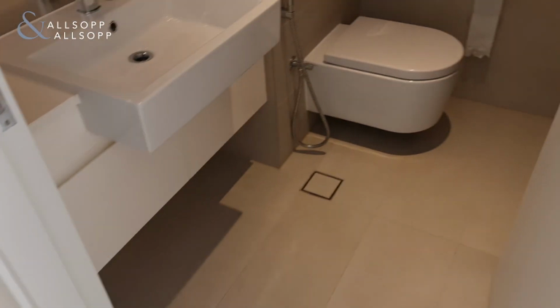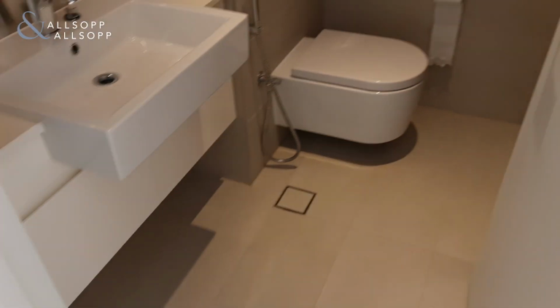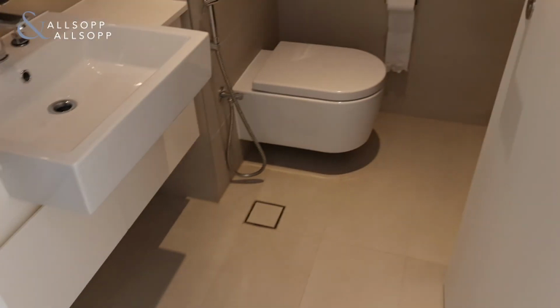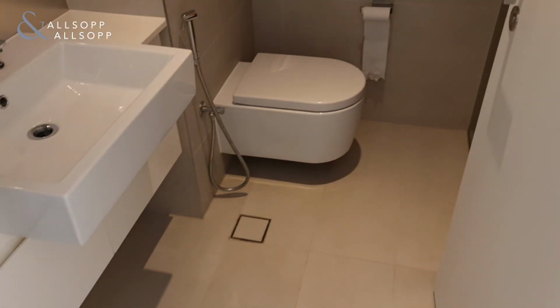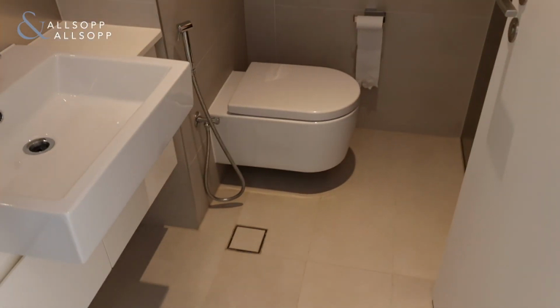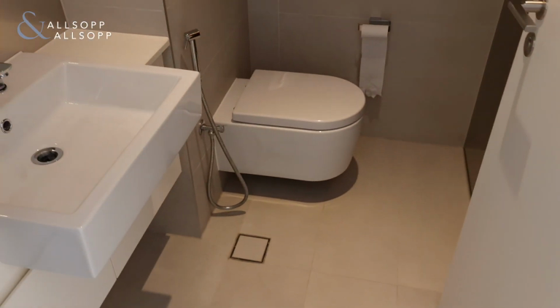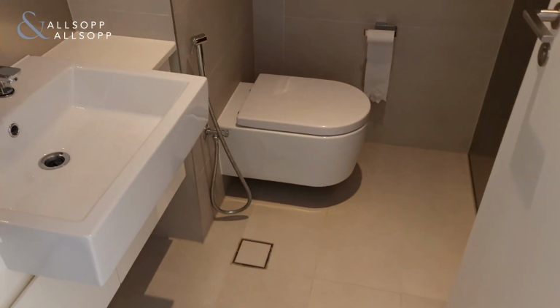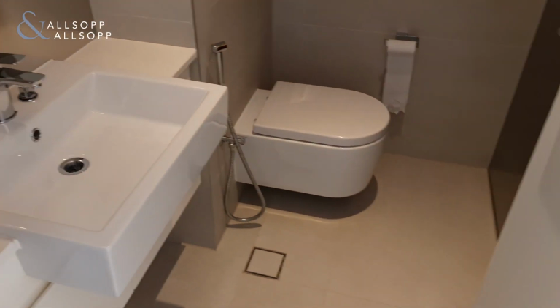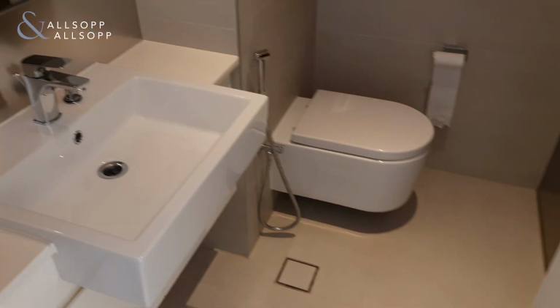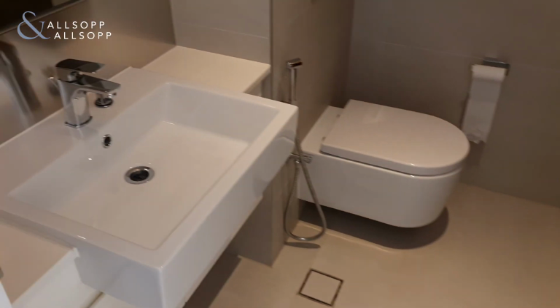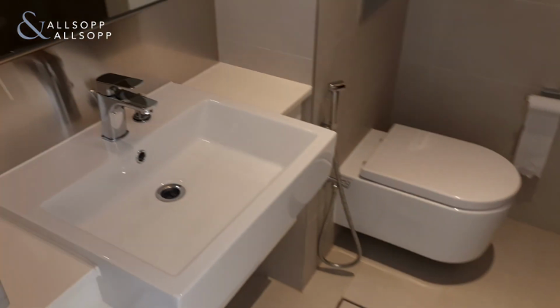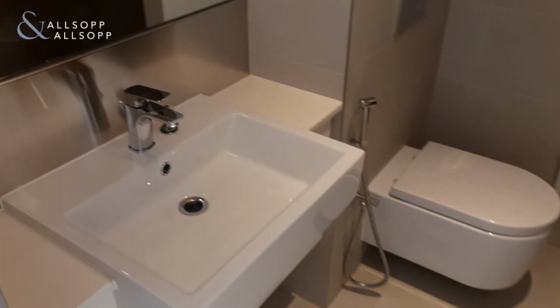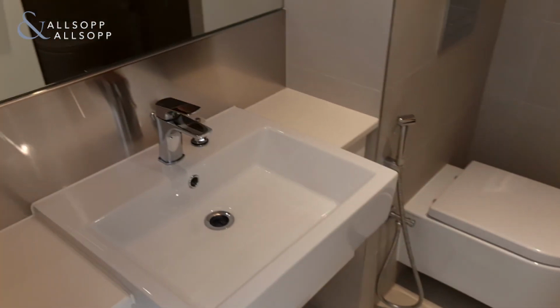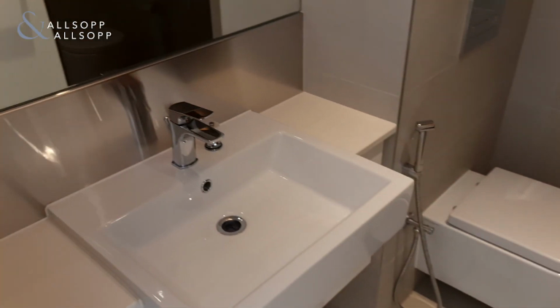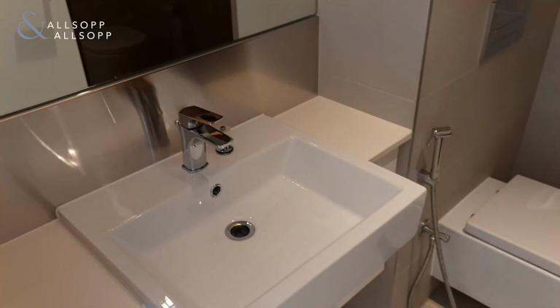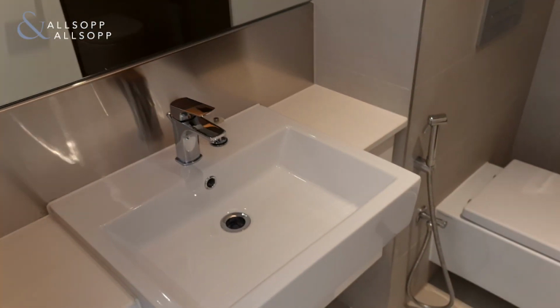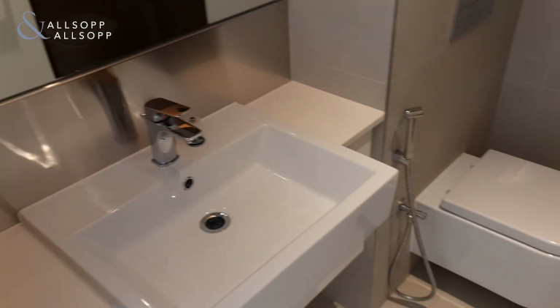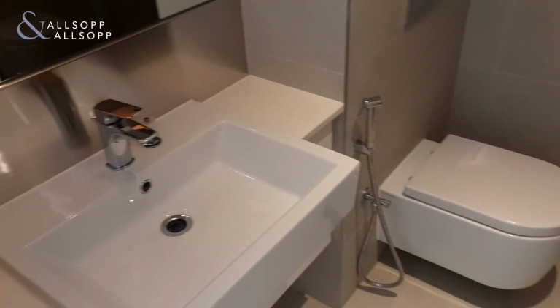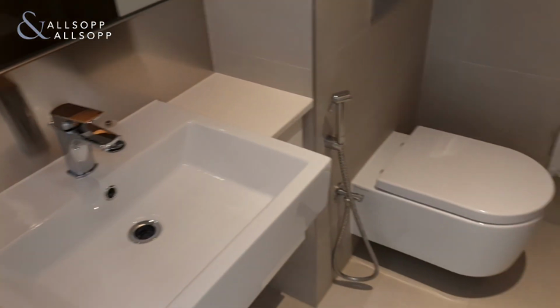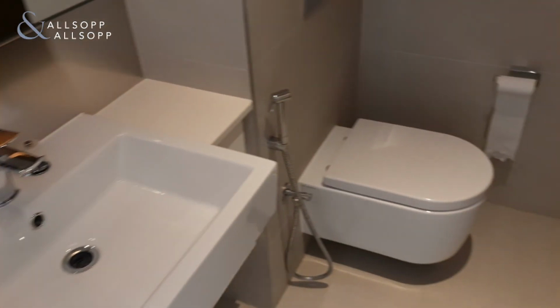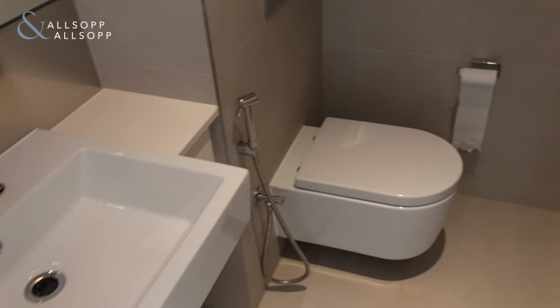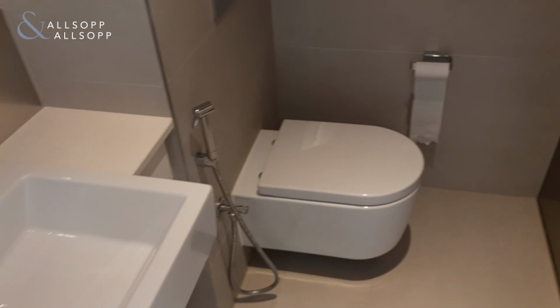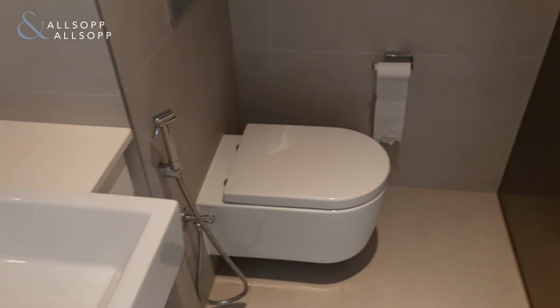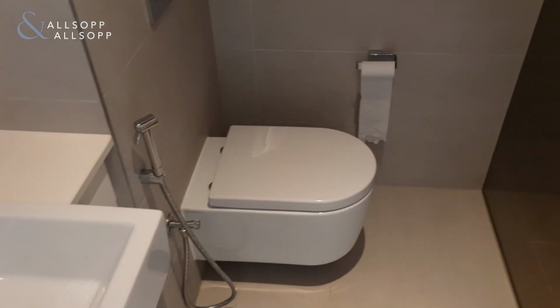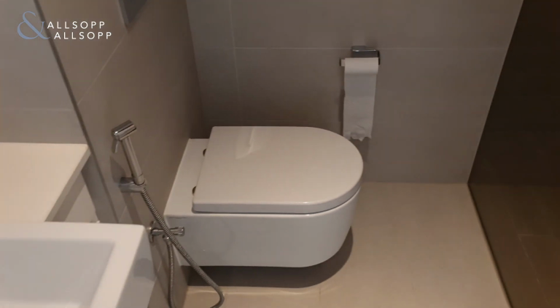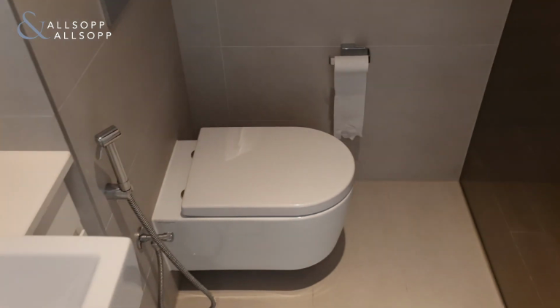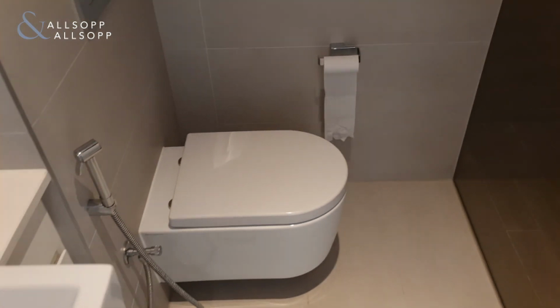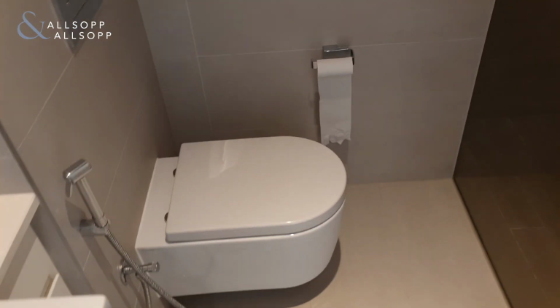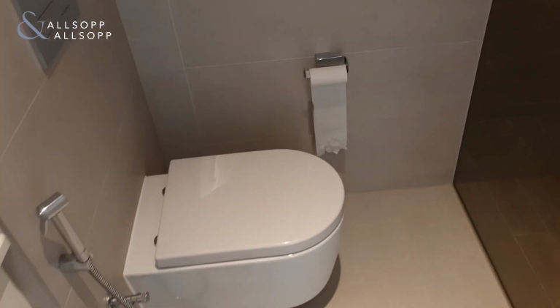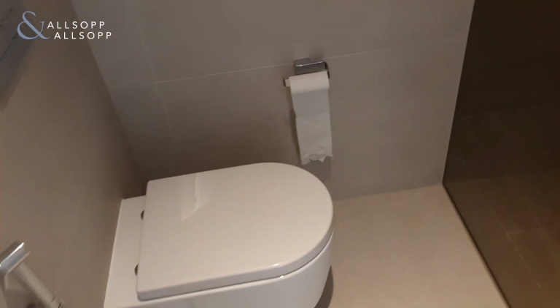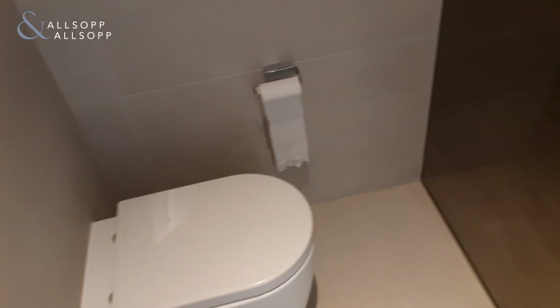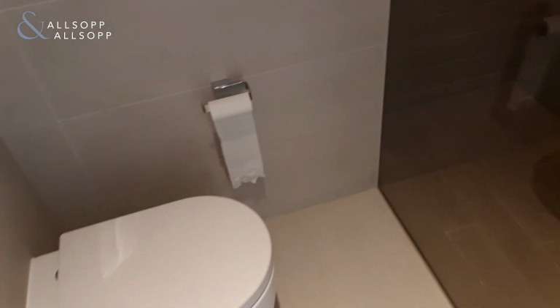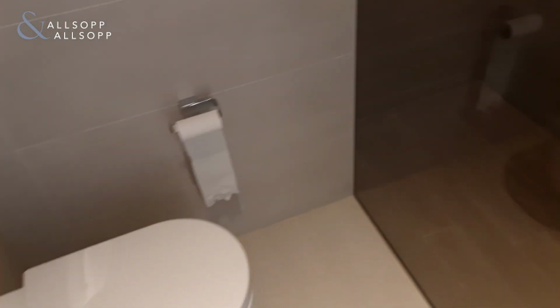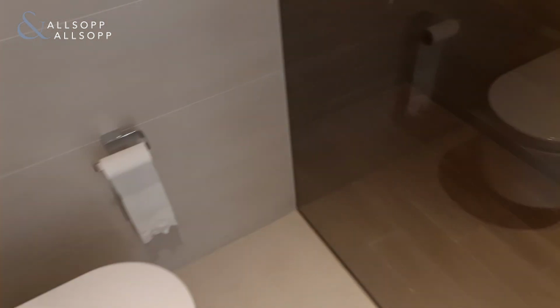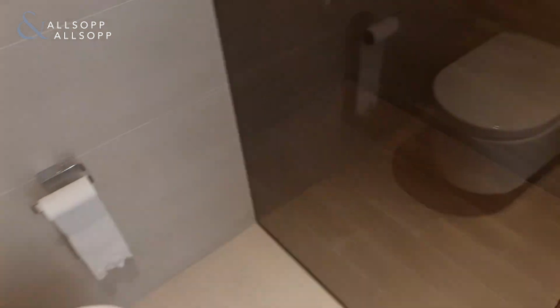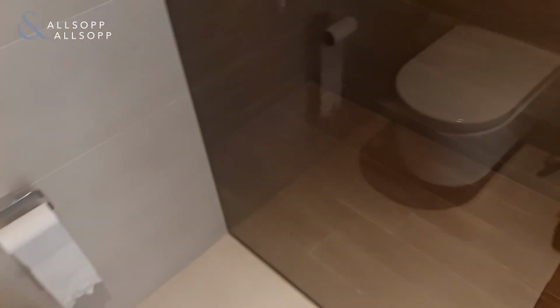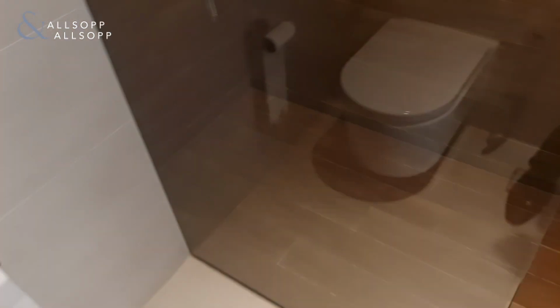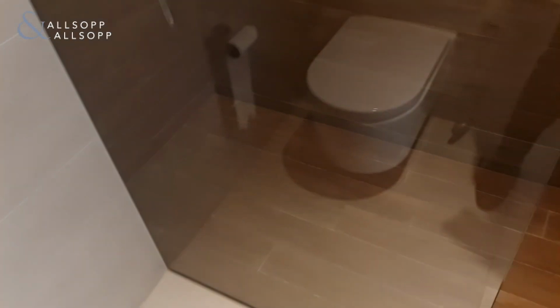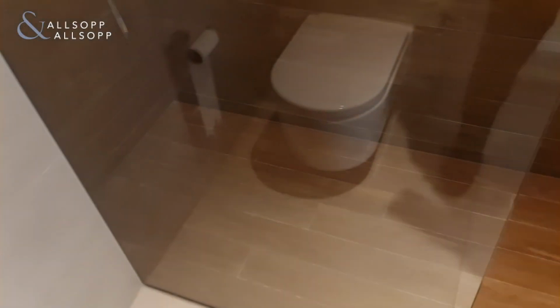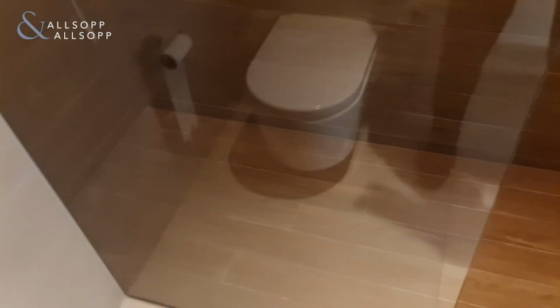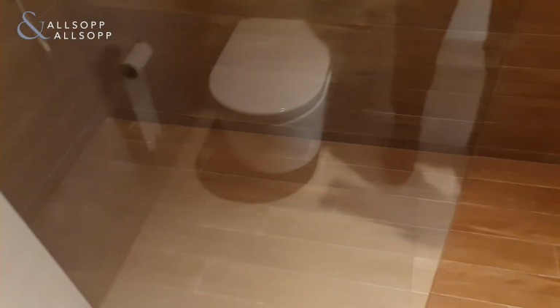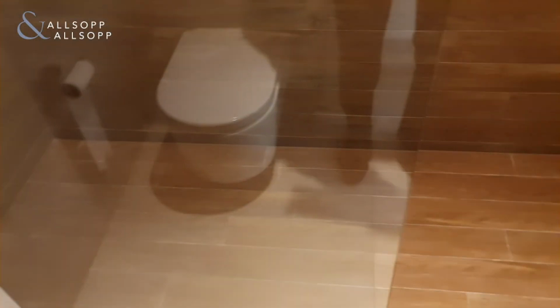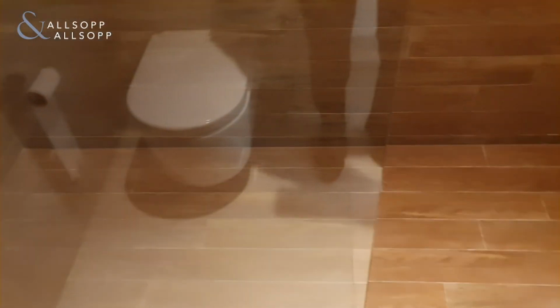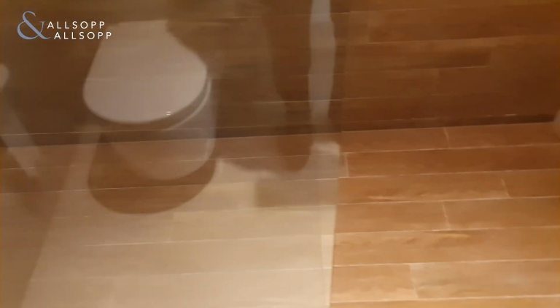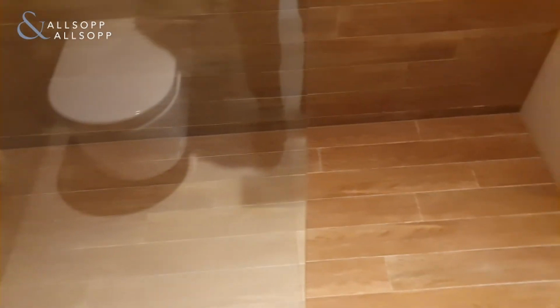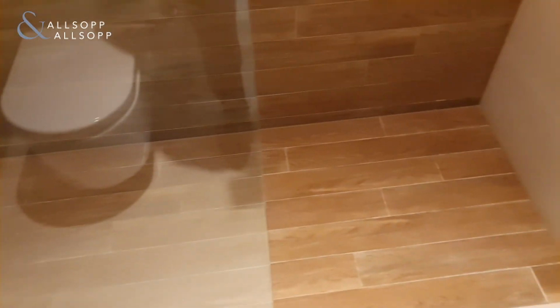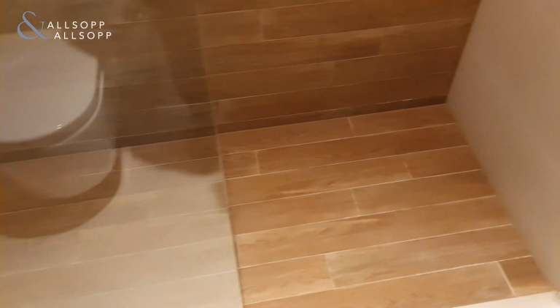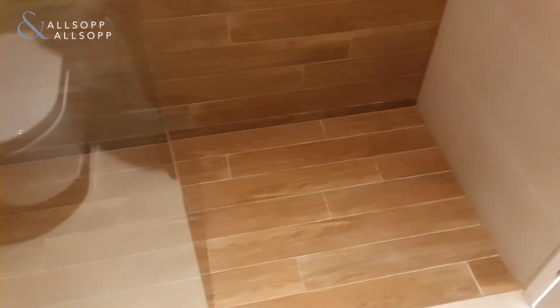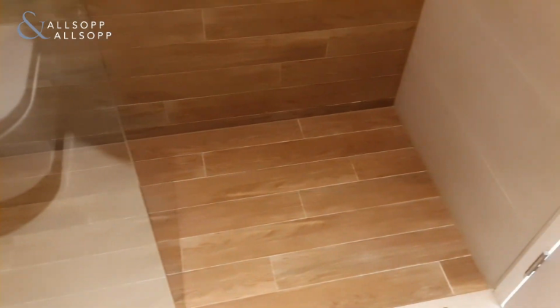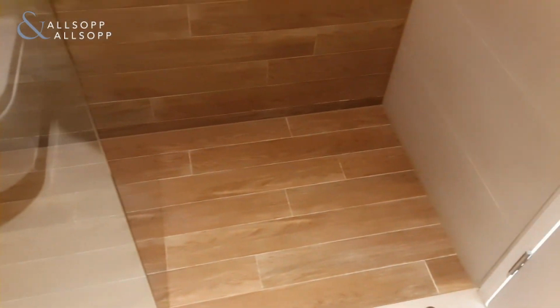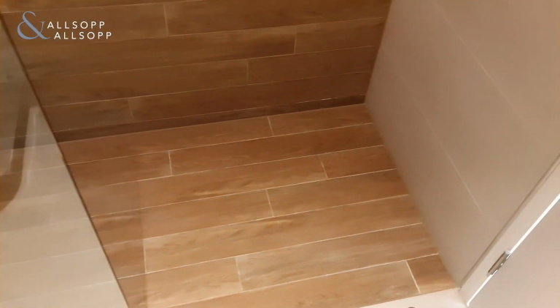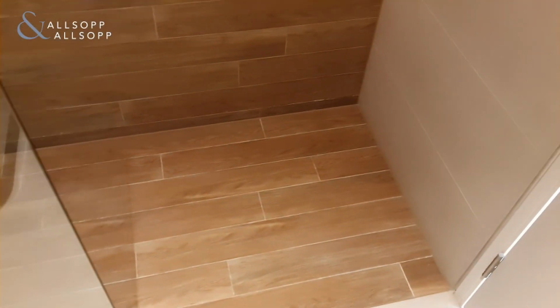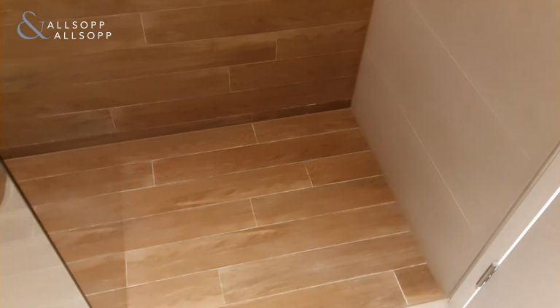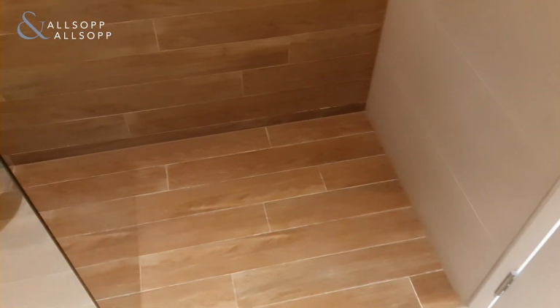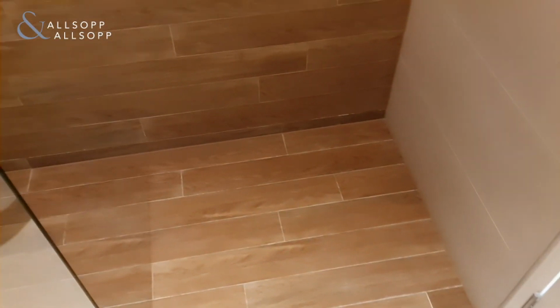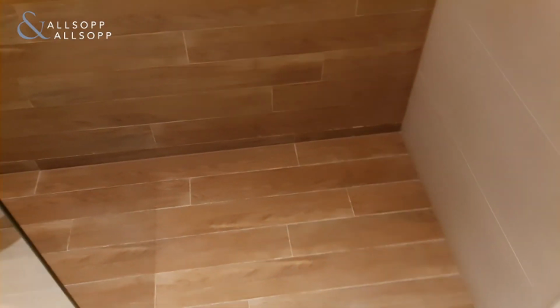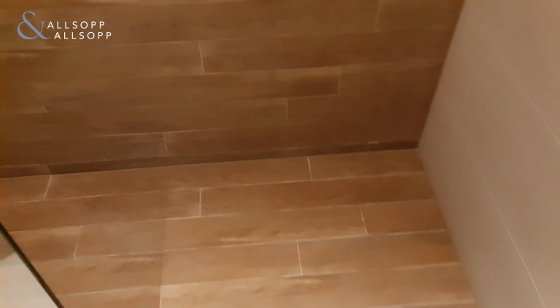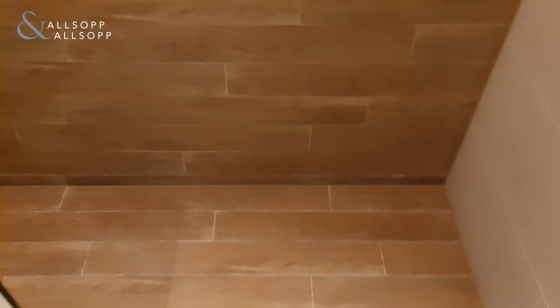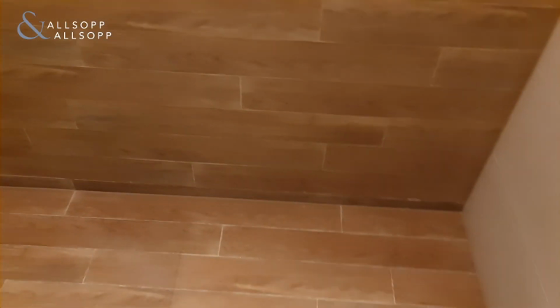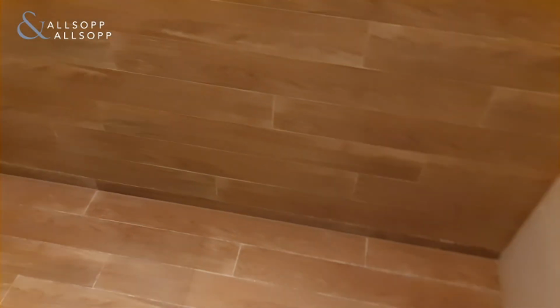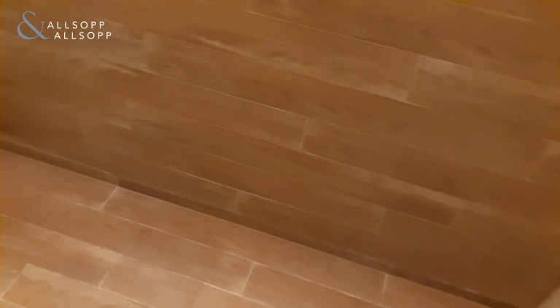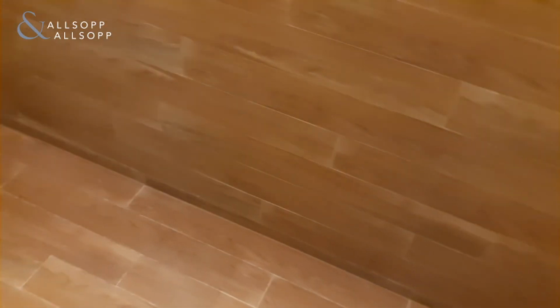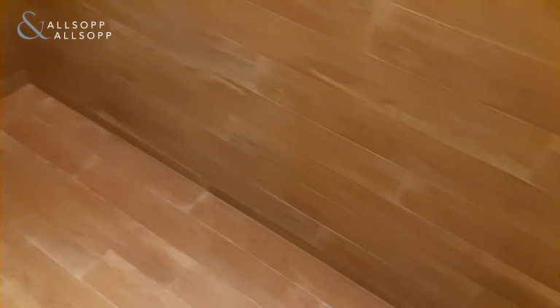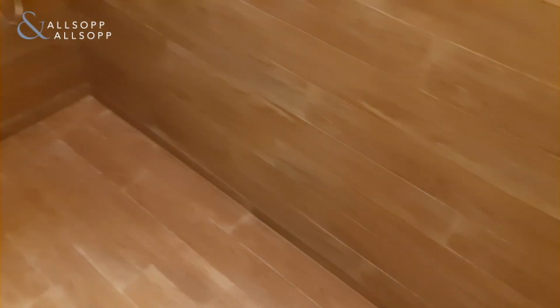And then the bathroom as well — with a nice walk-in shower and a really nice finish.